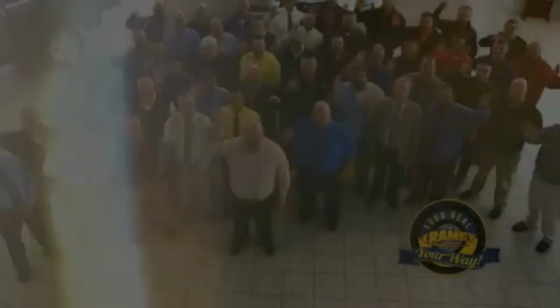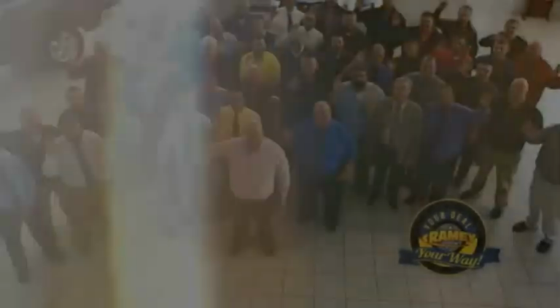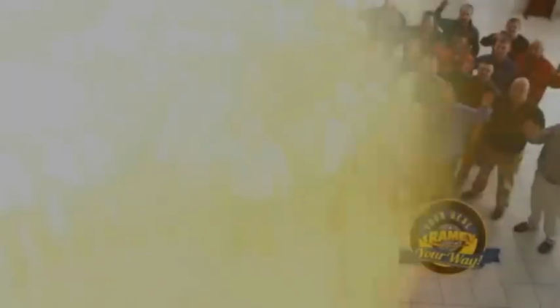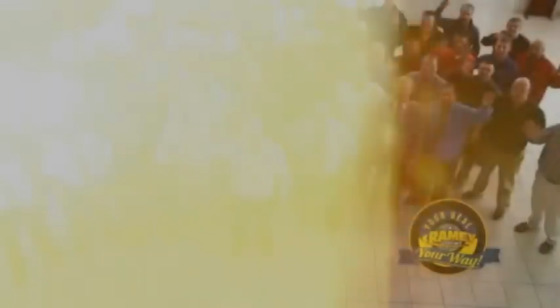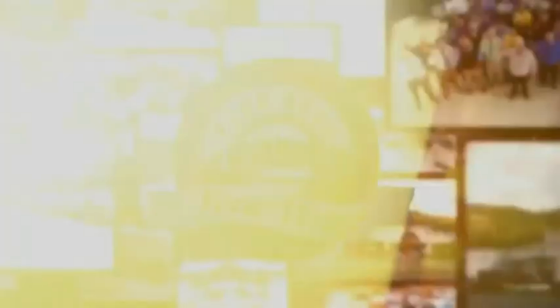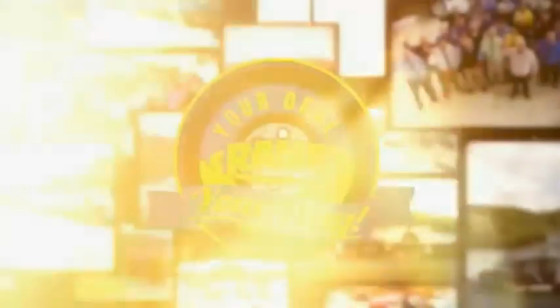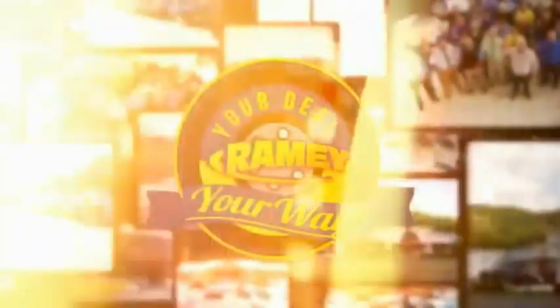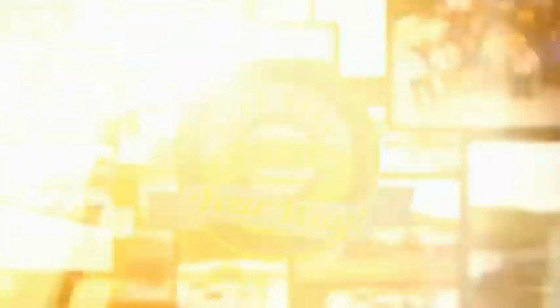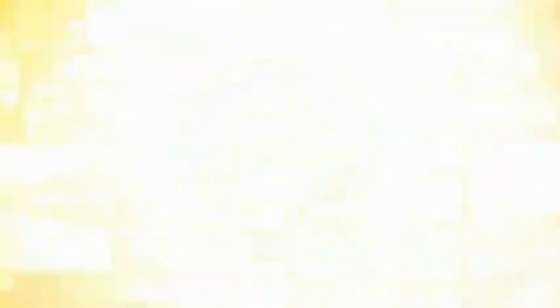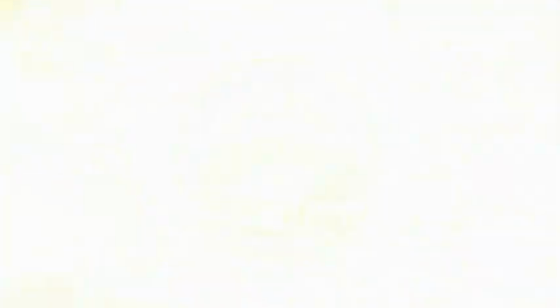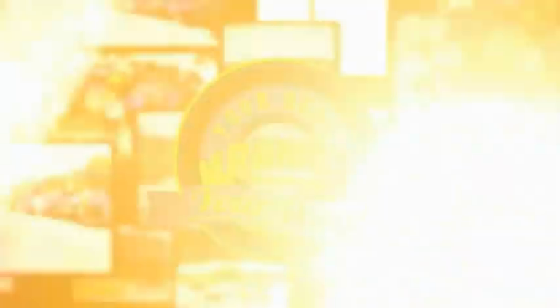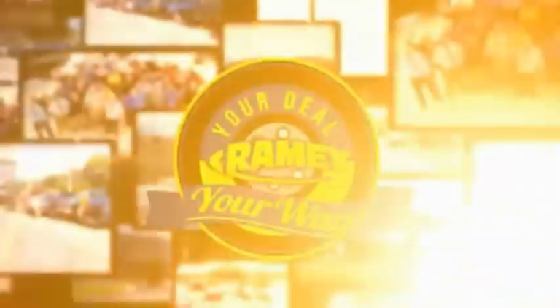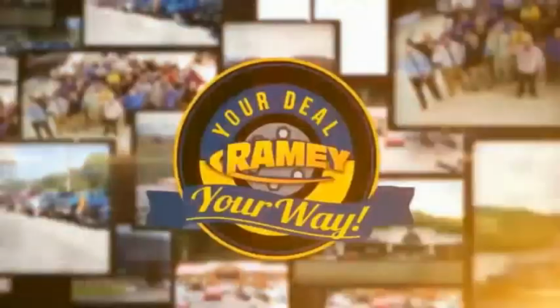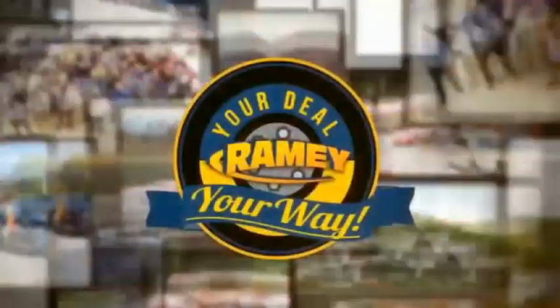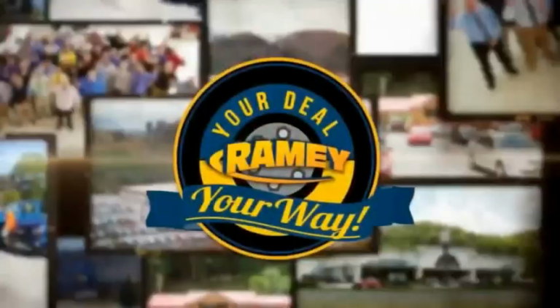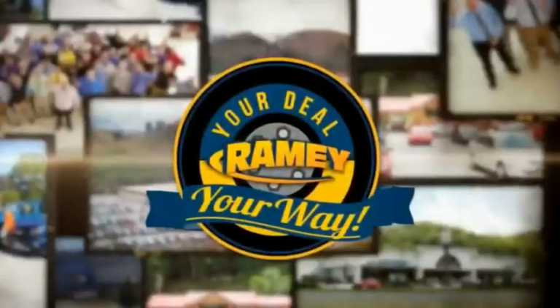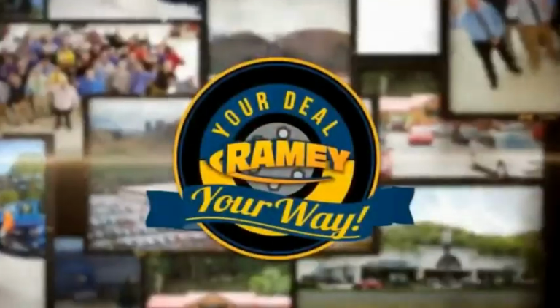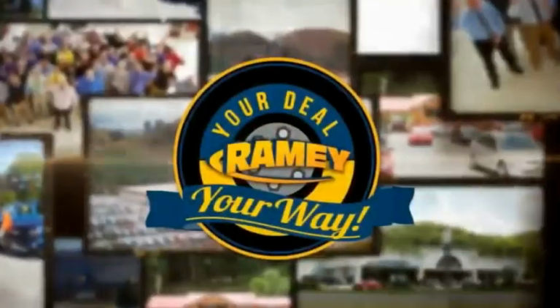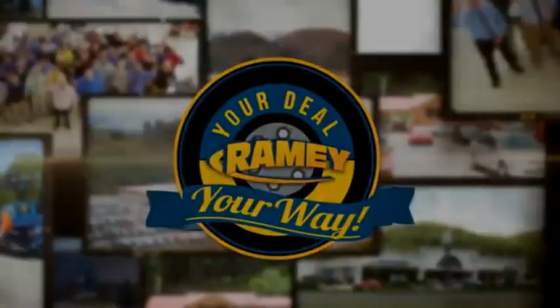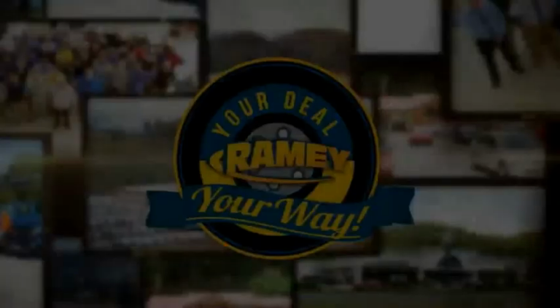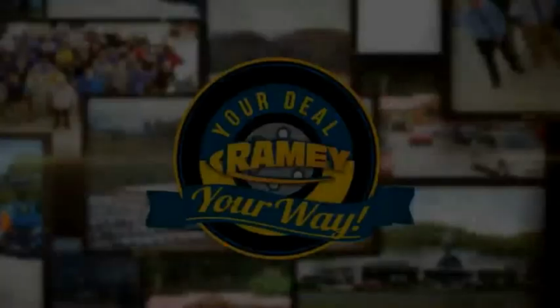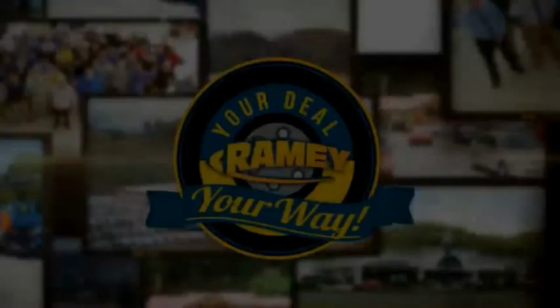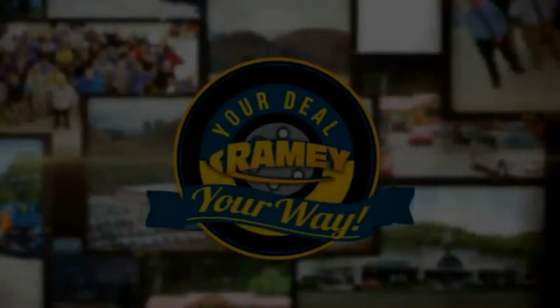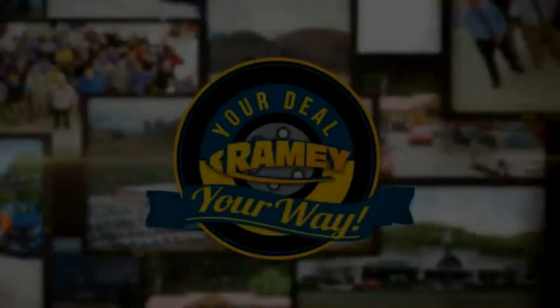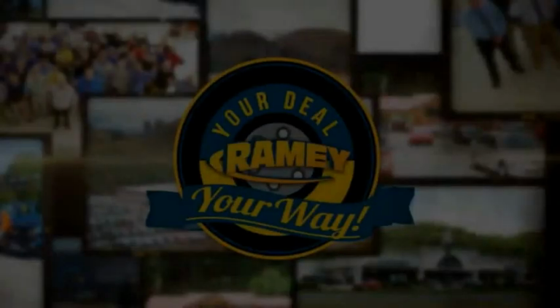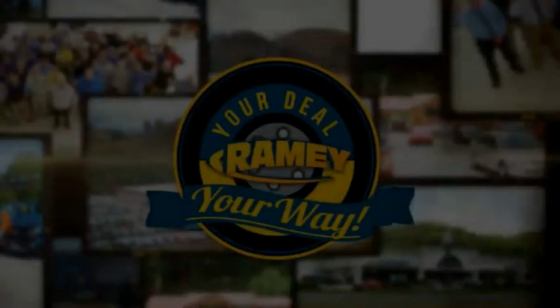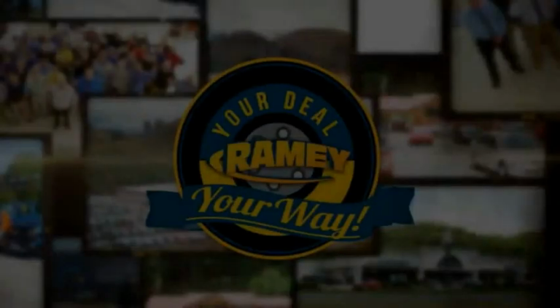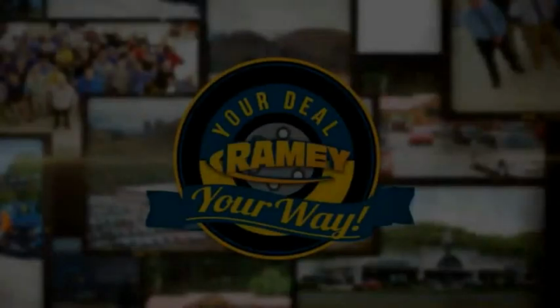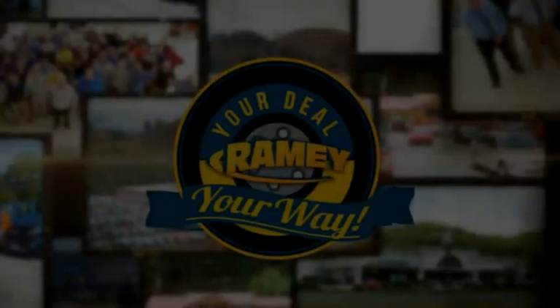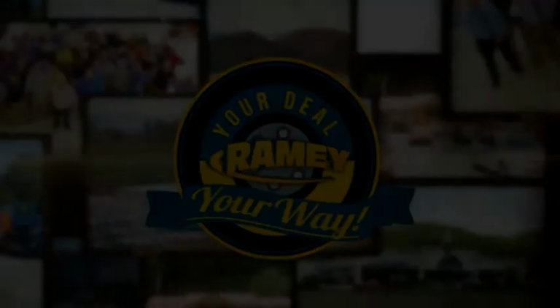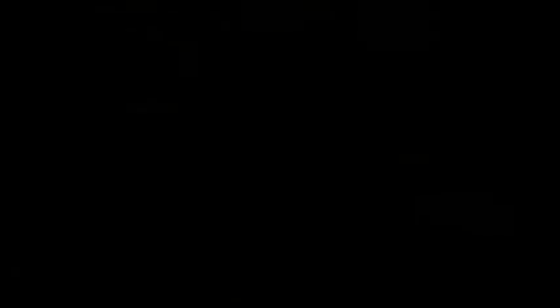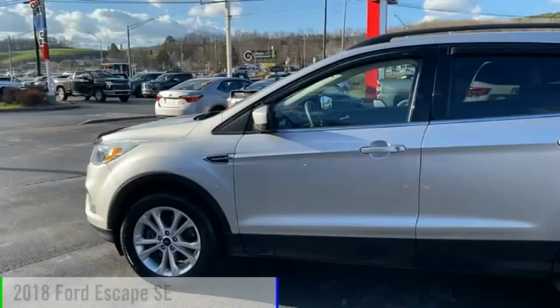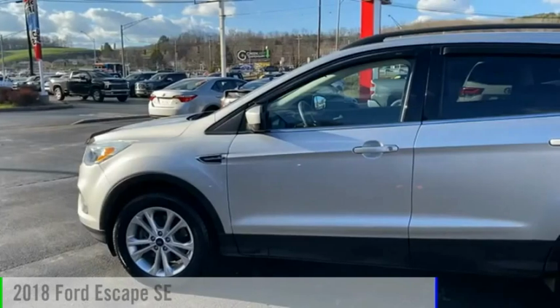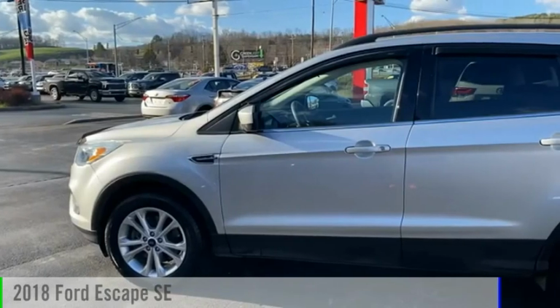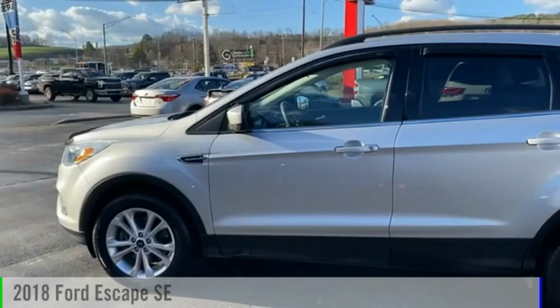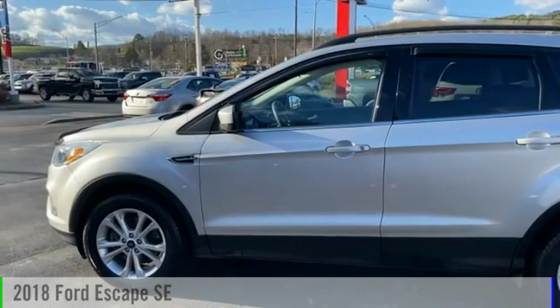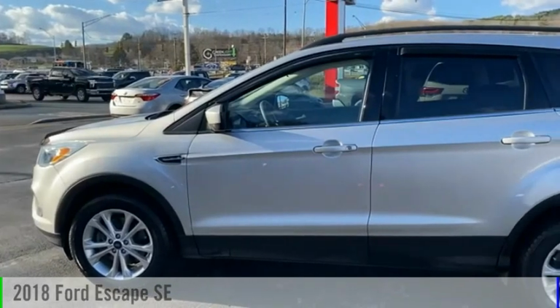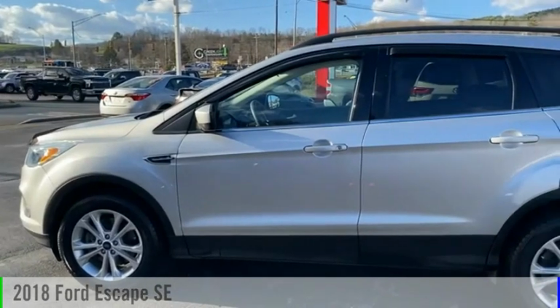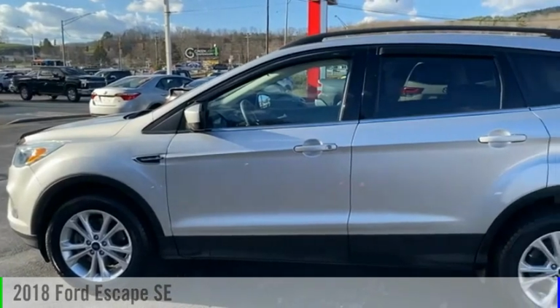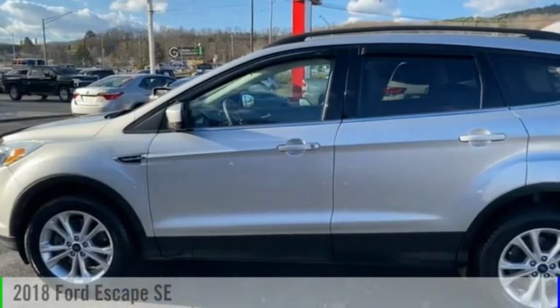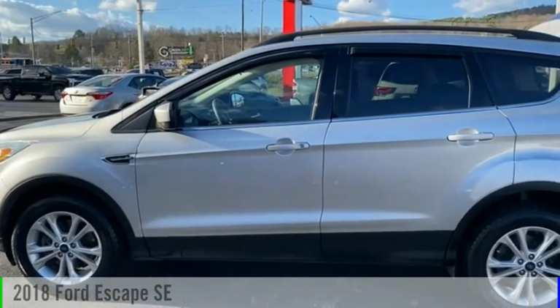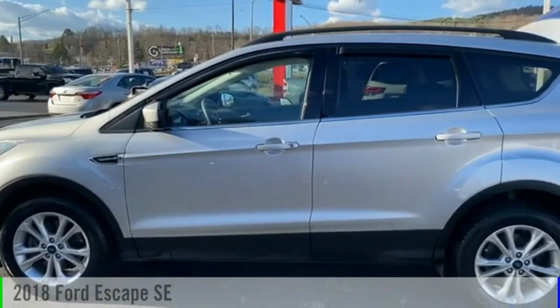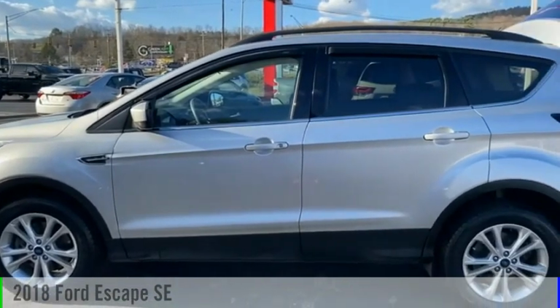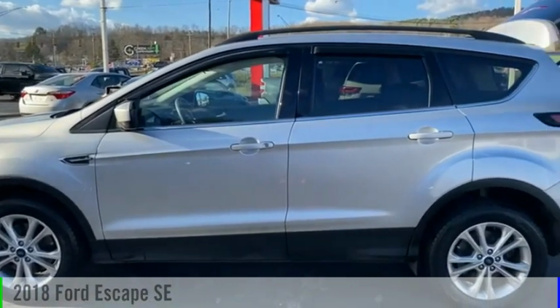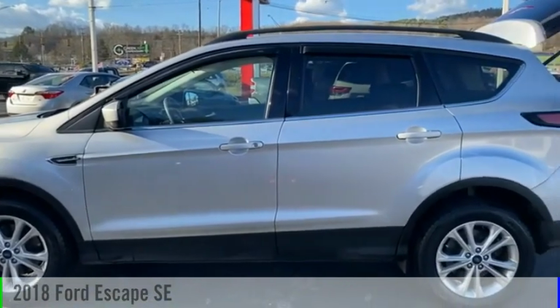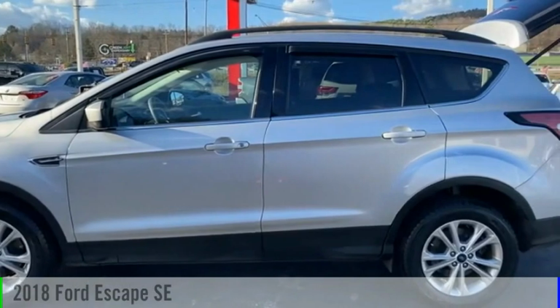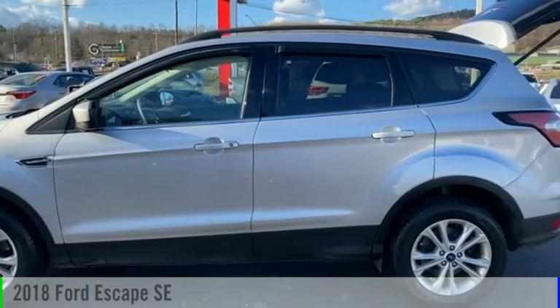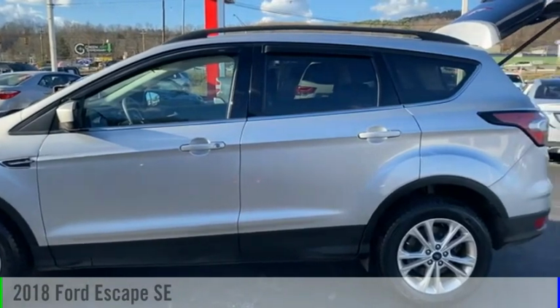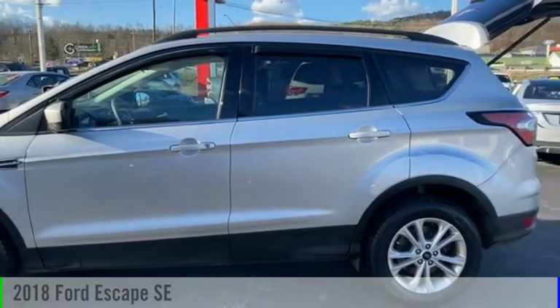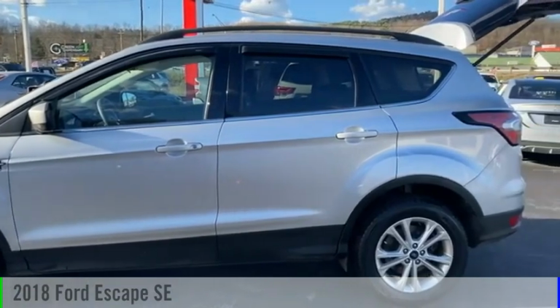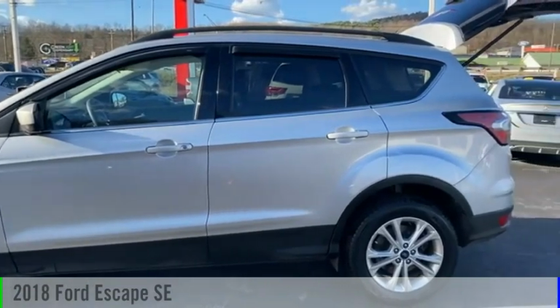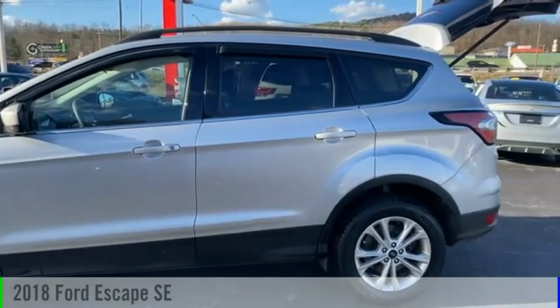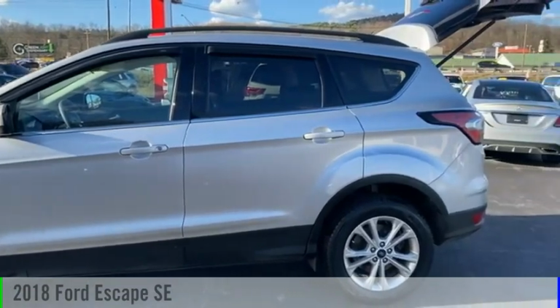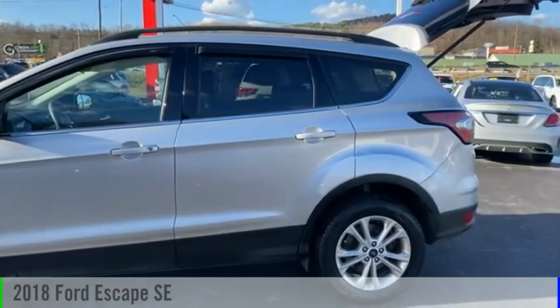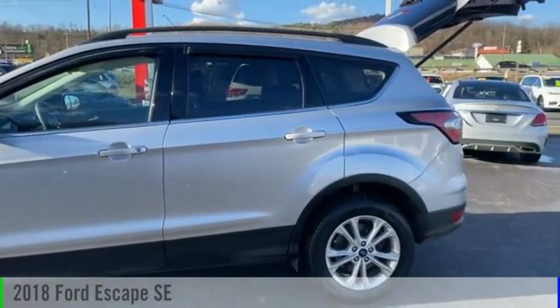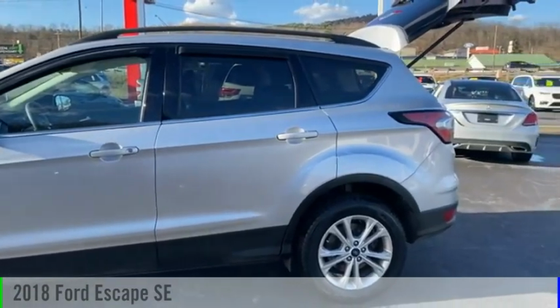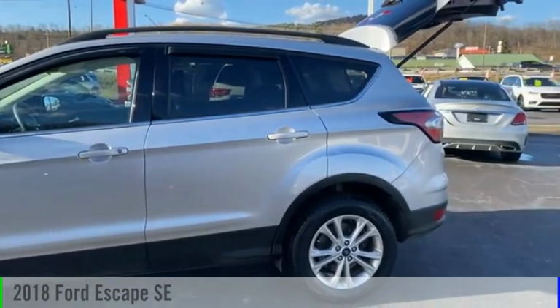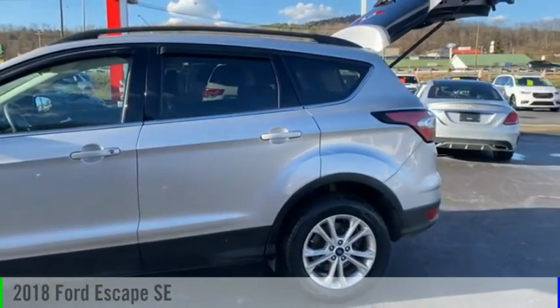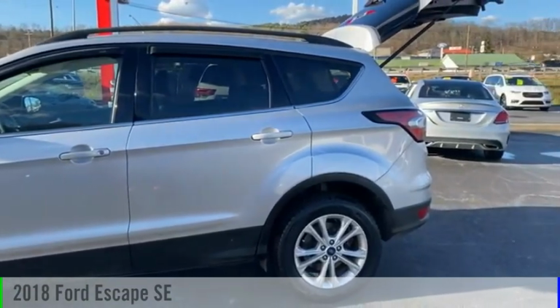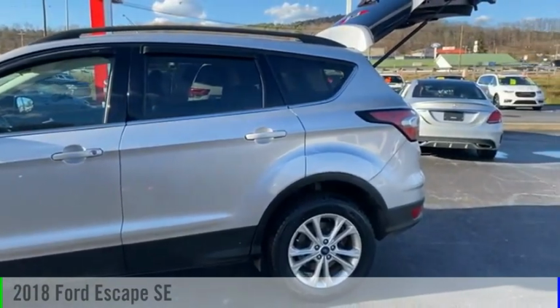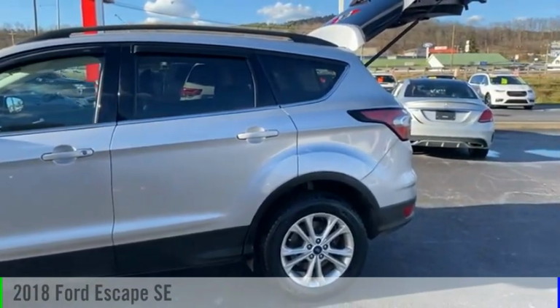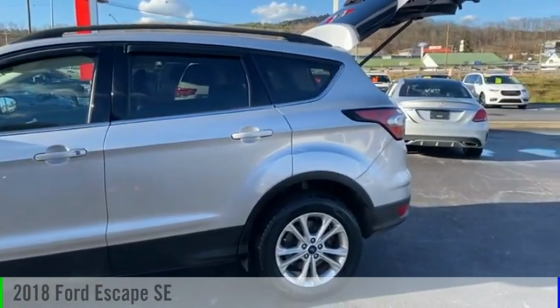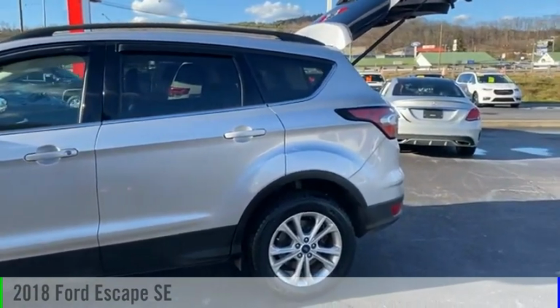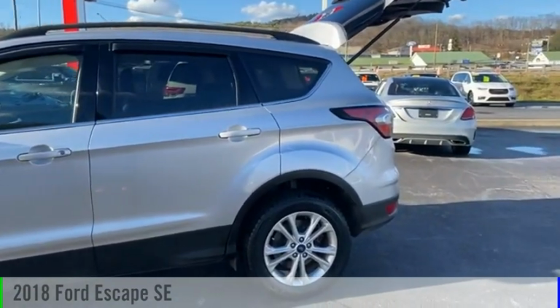Rainey, it's your deal, your way. Take a ride in the 2018 Escape.